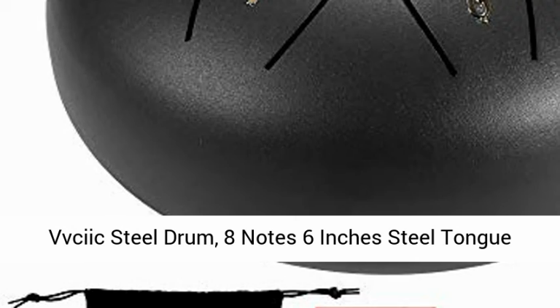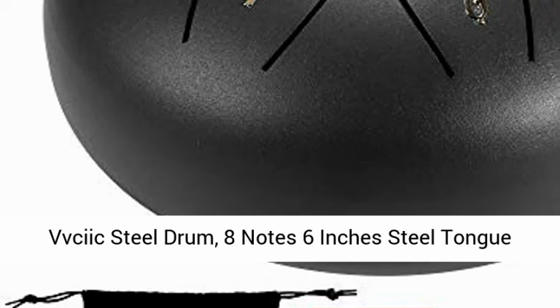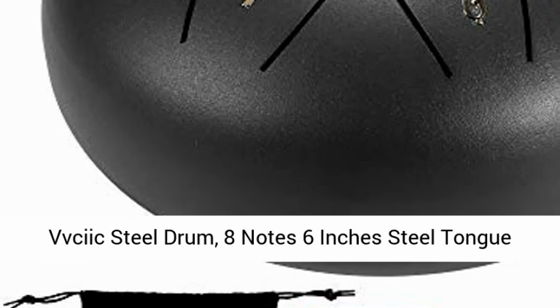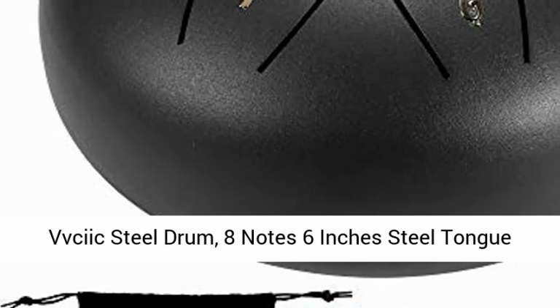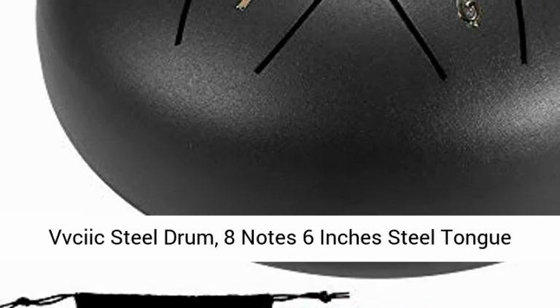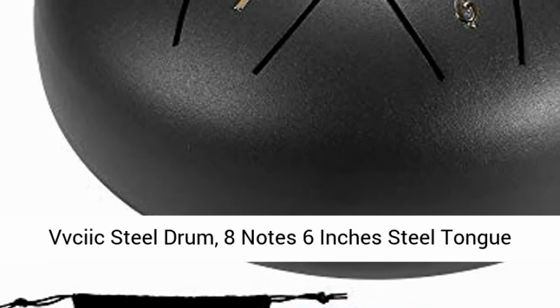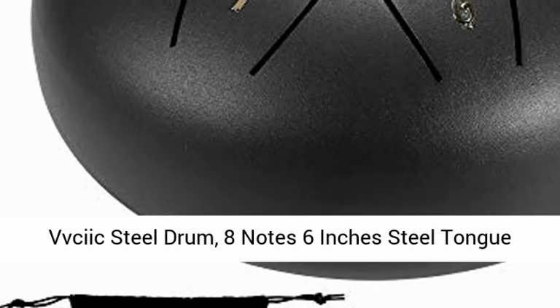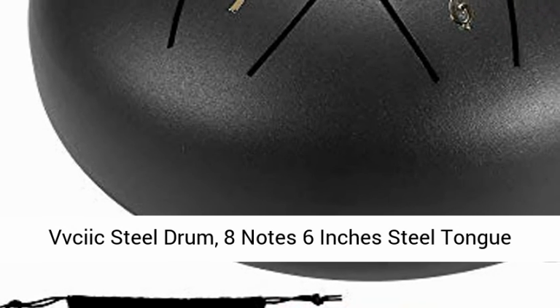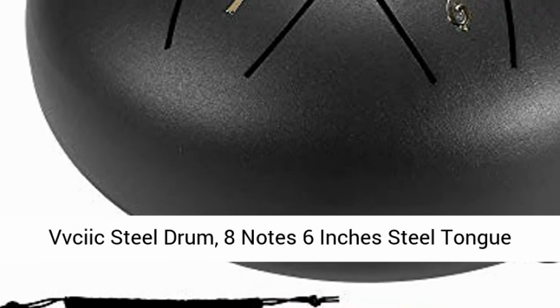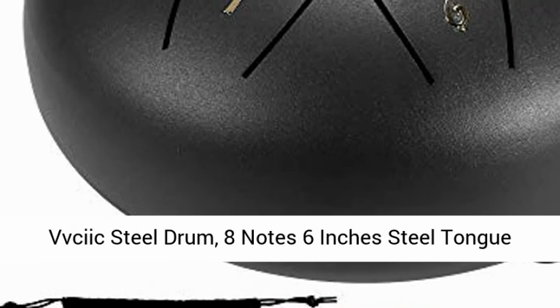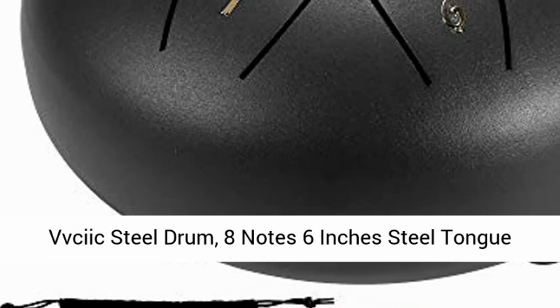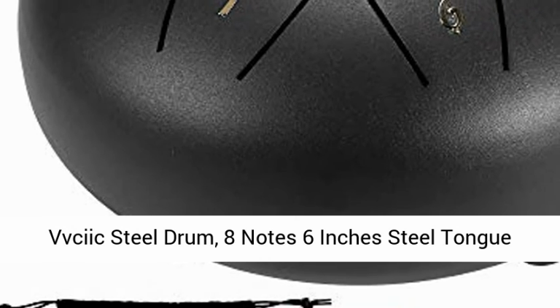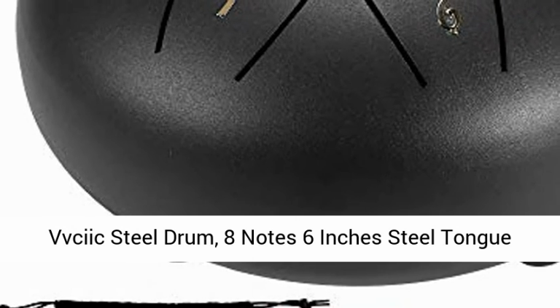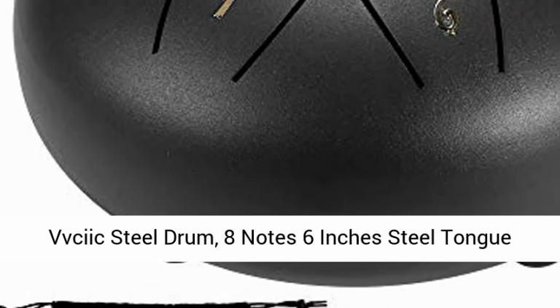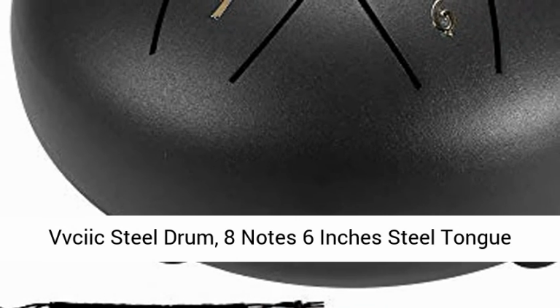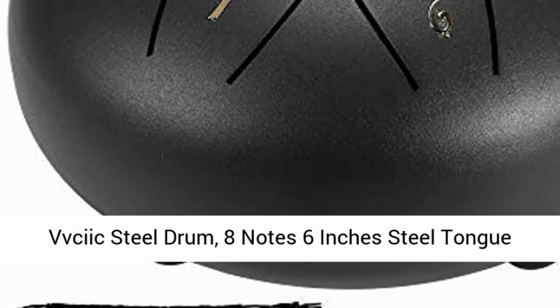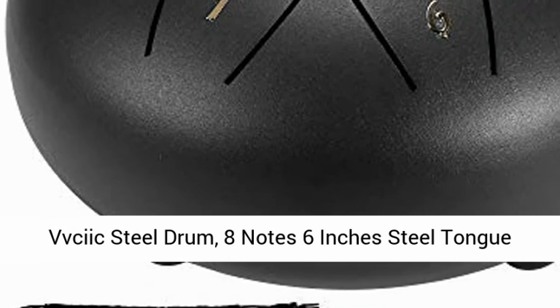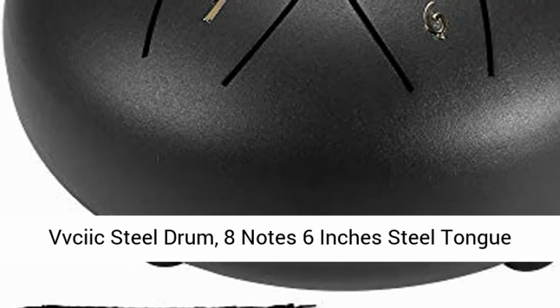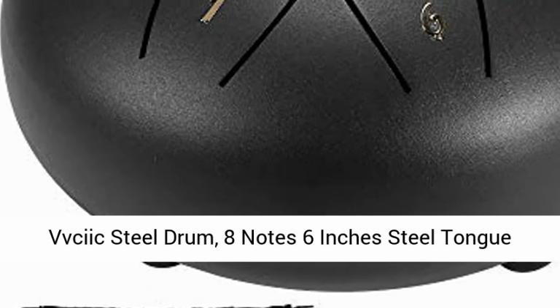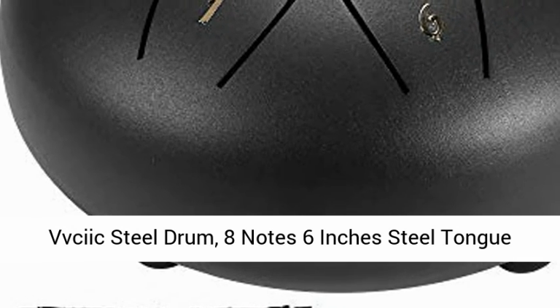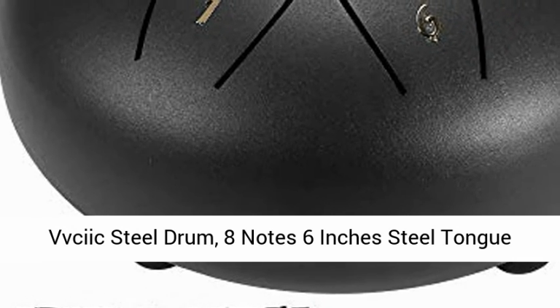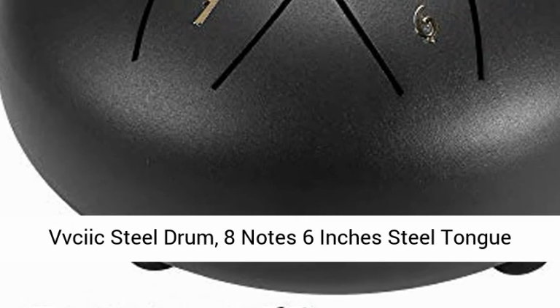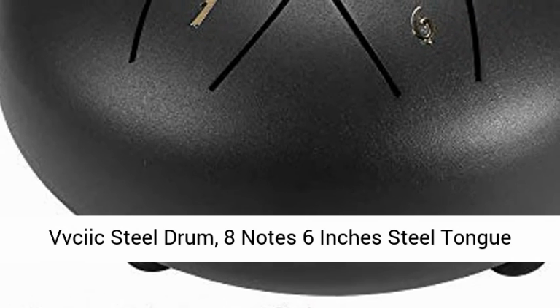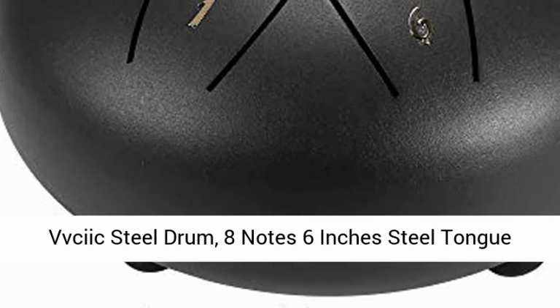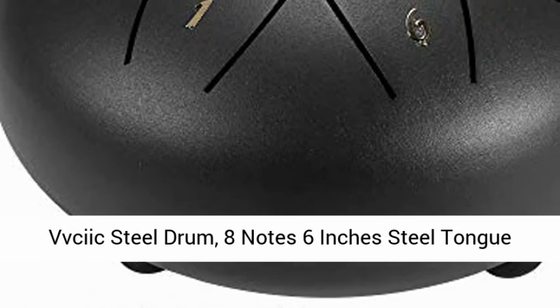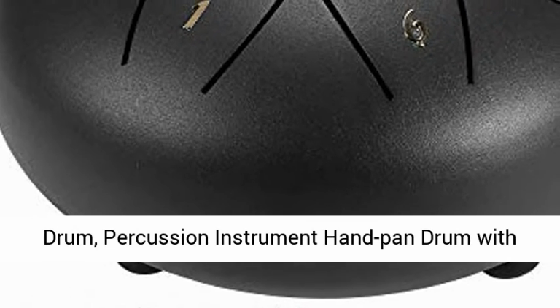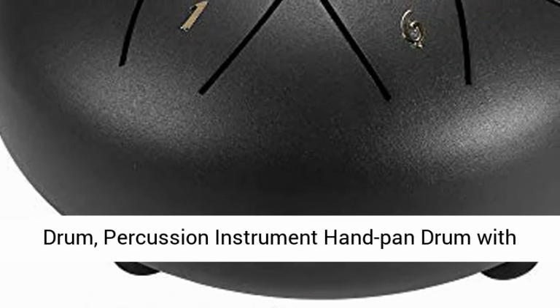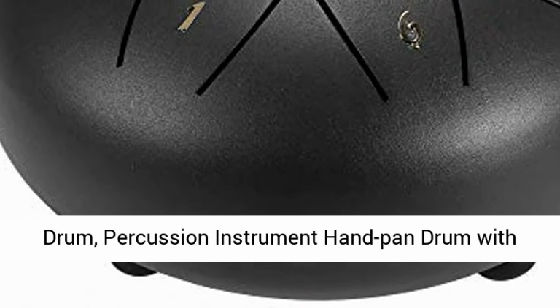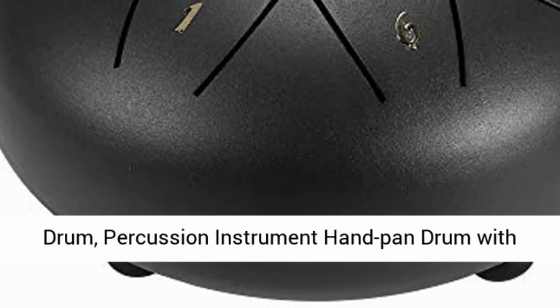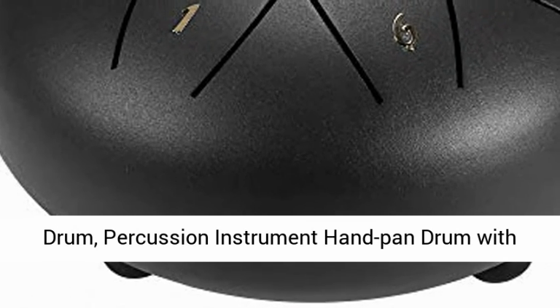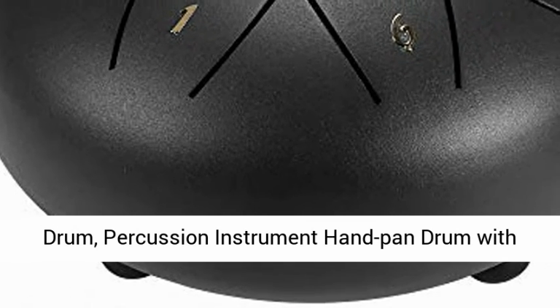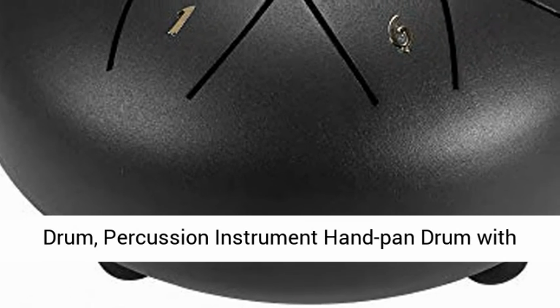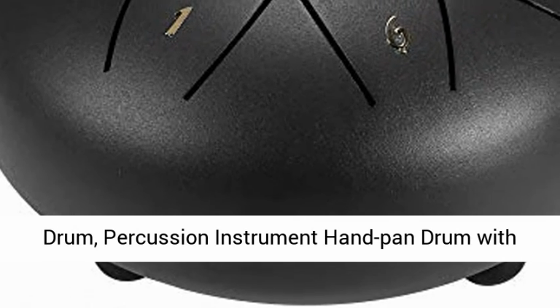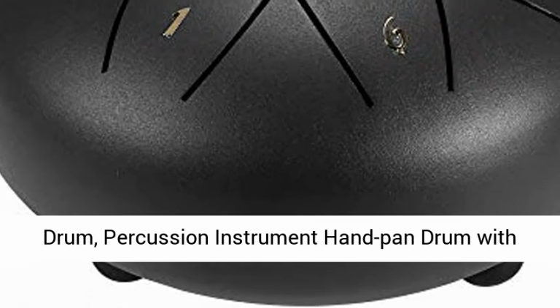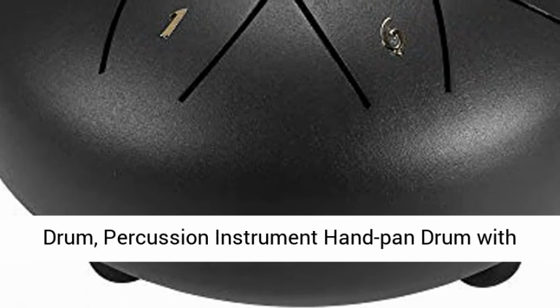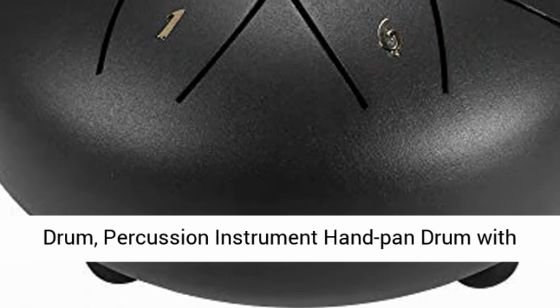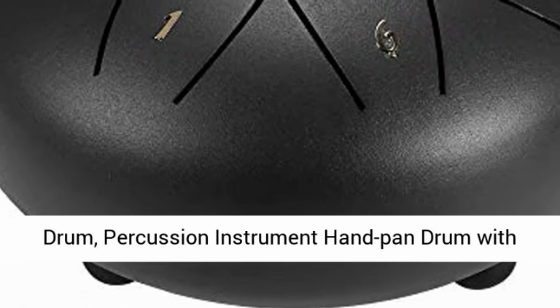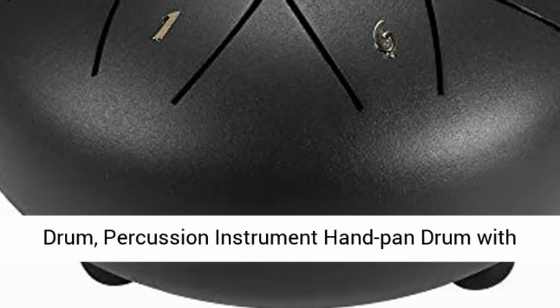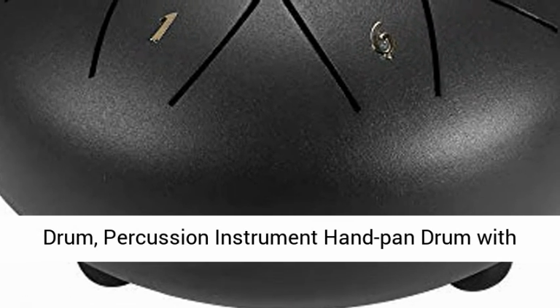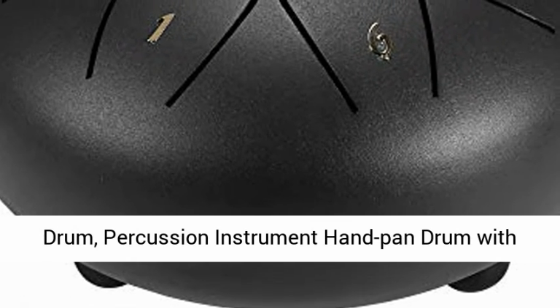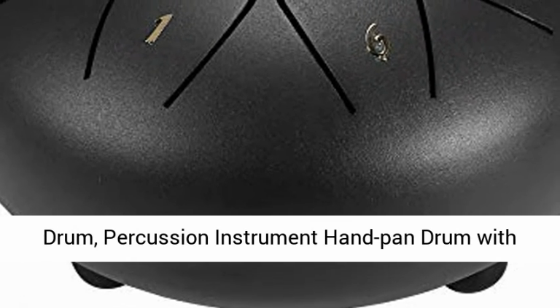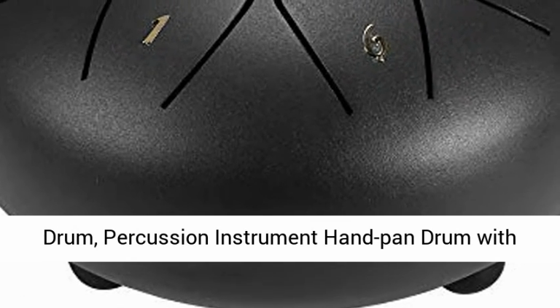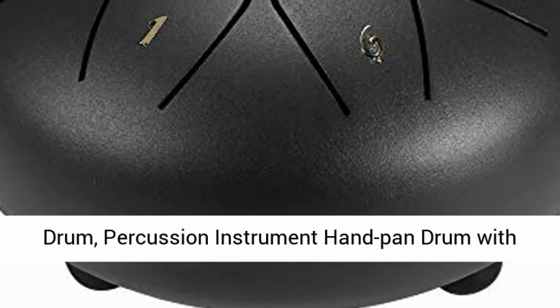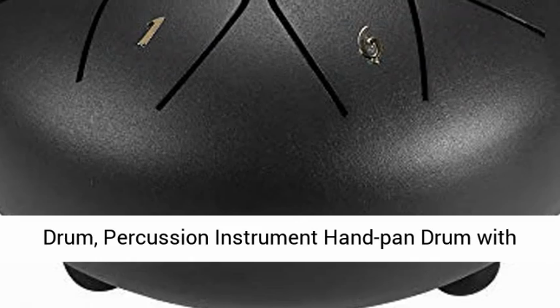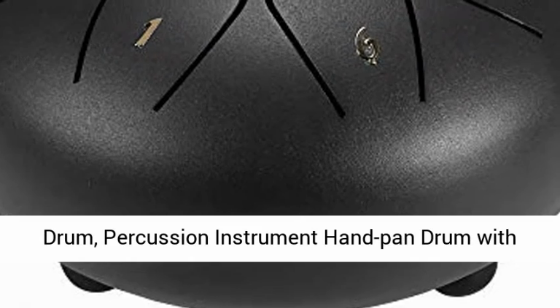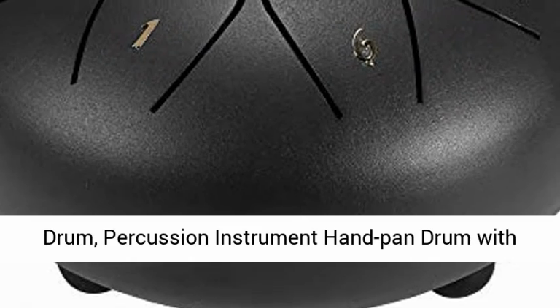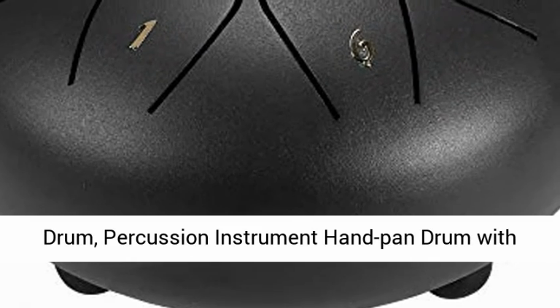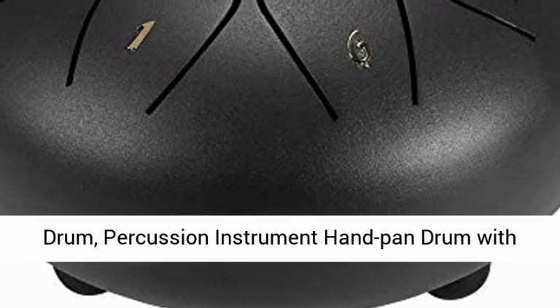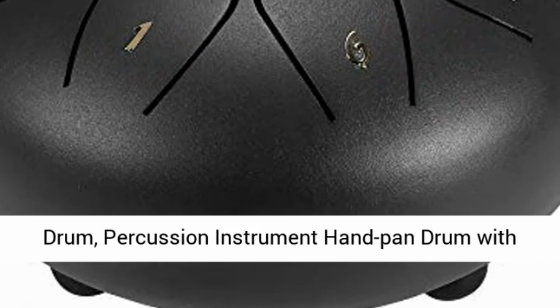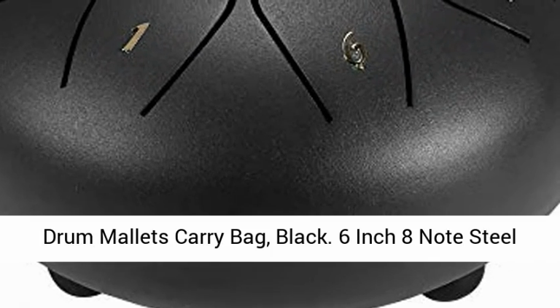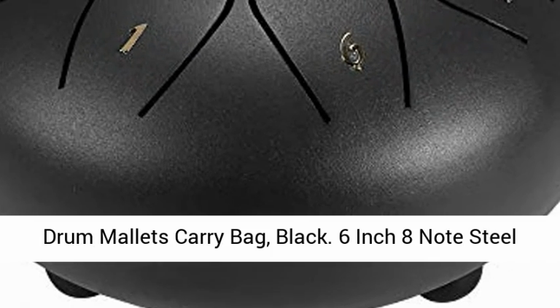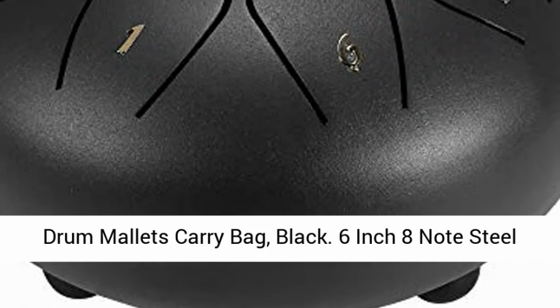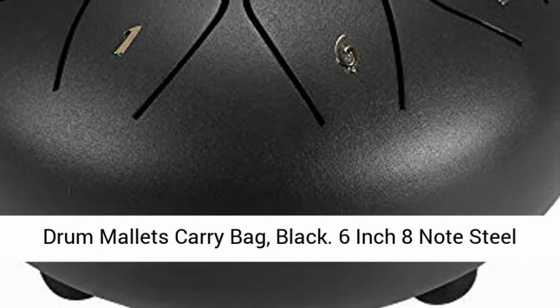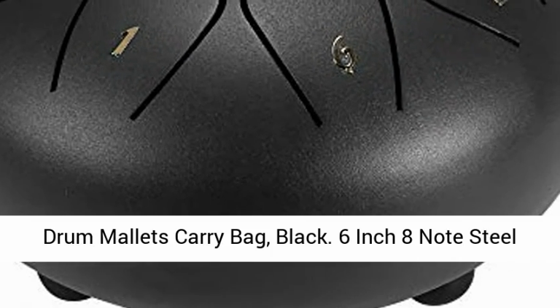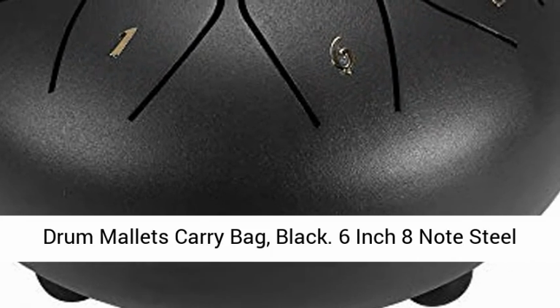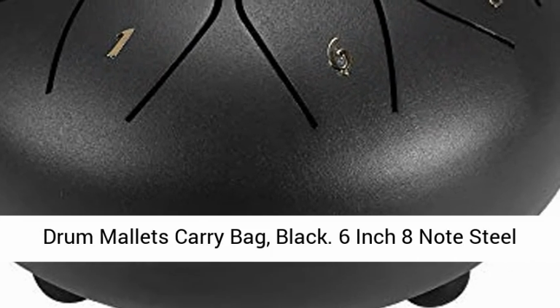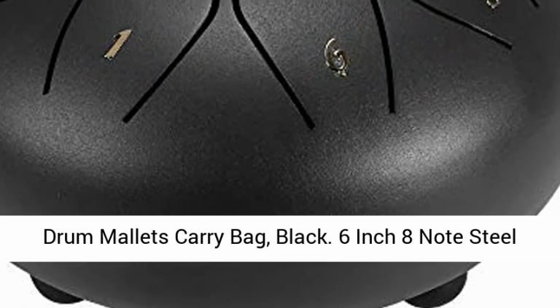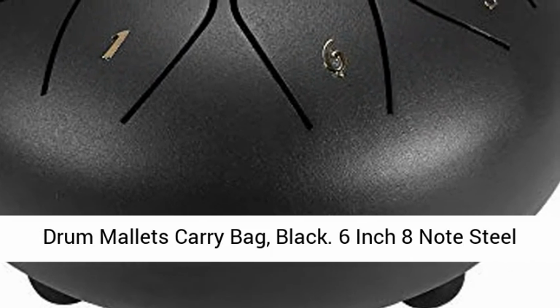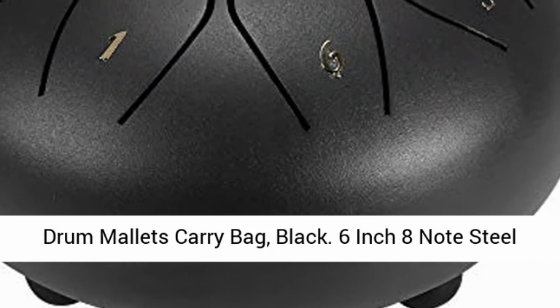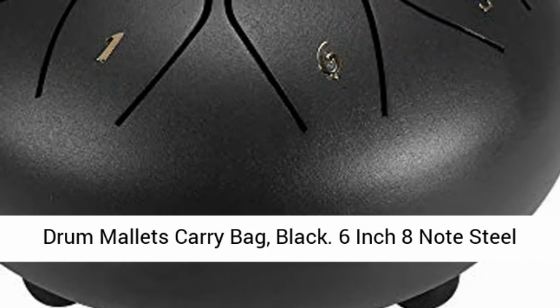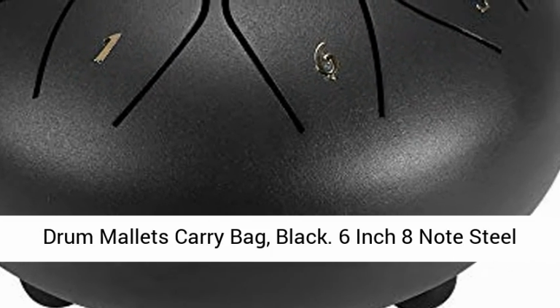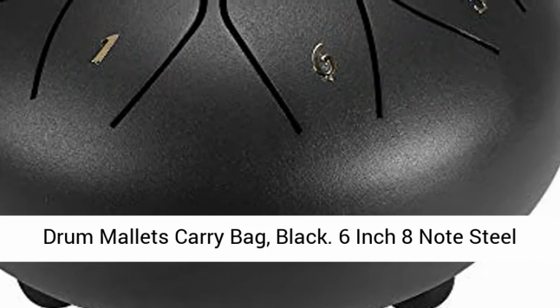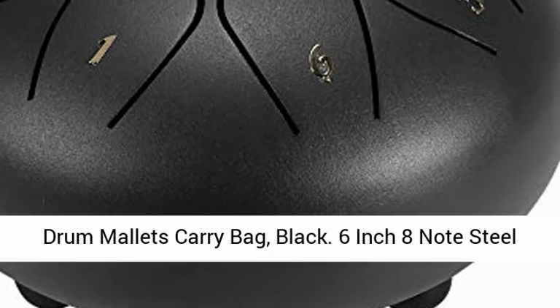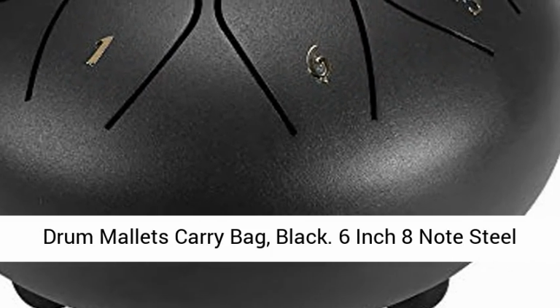Psyix steel drum — 8 note, 6 inch steel tongue drum, percussion instrument hand pan drum with drum mallets and carry bag, in black.